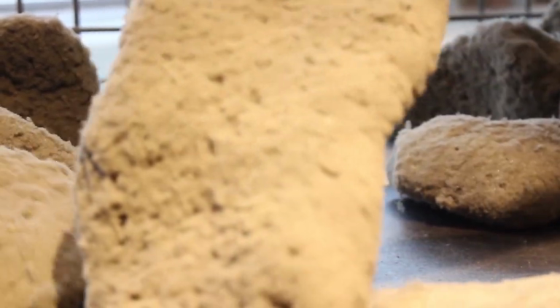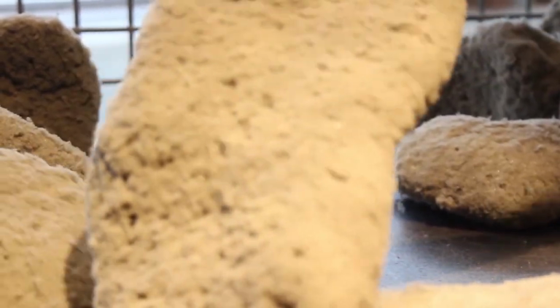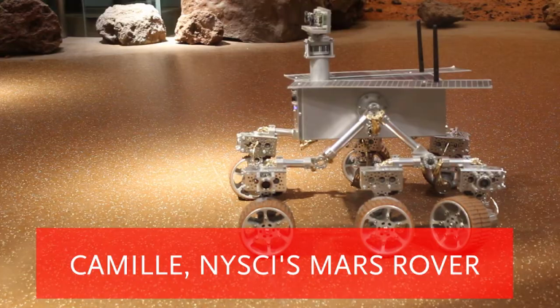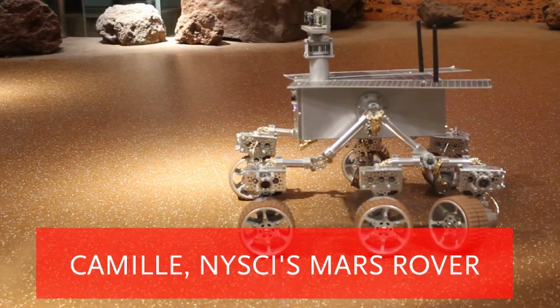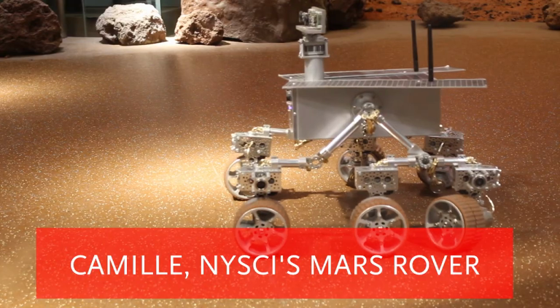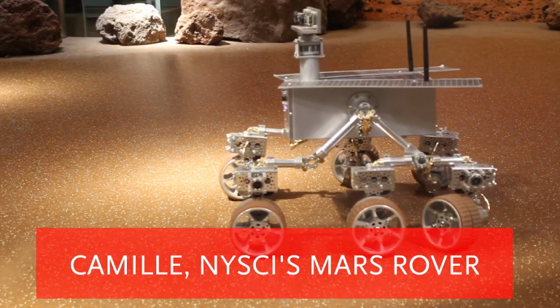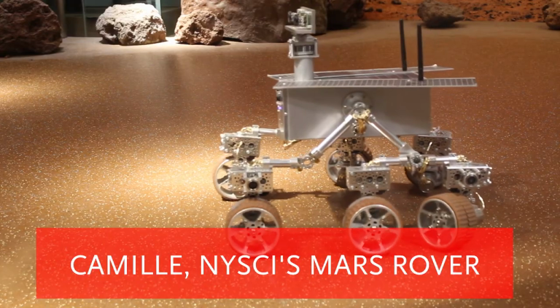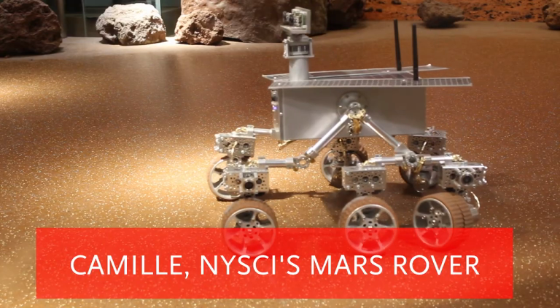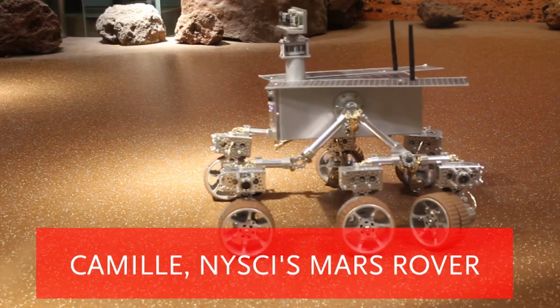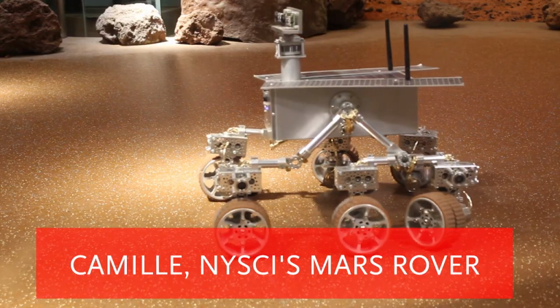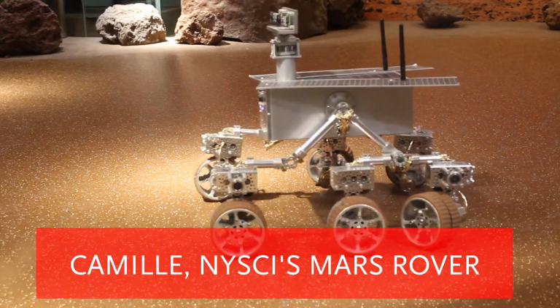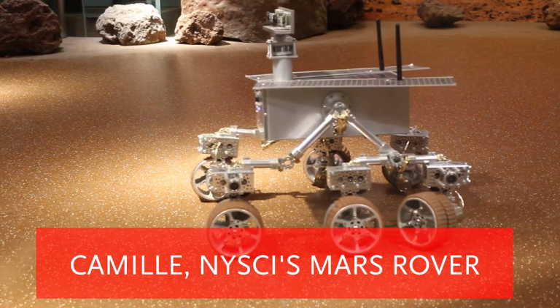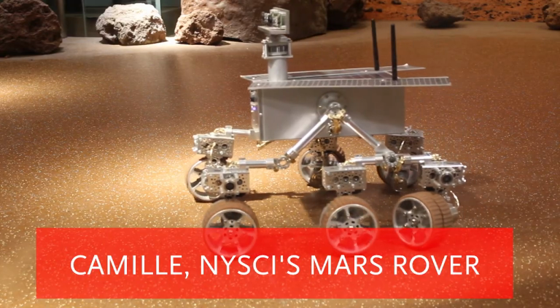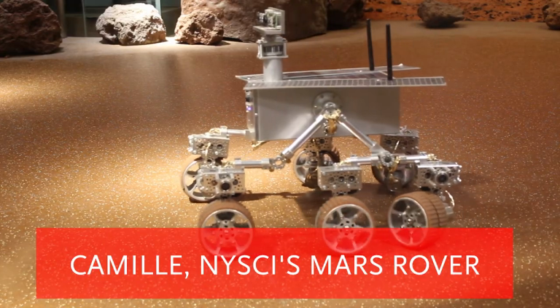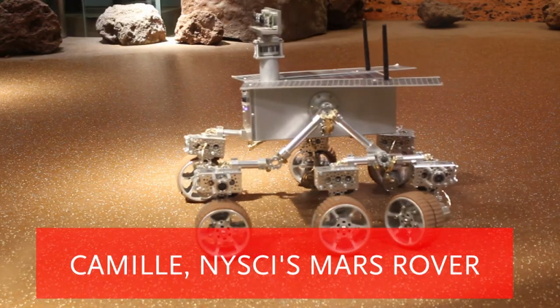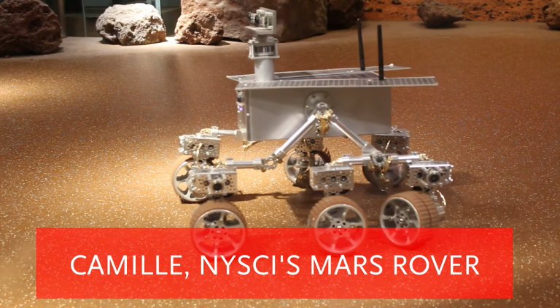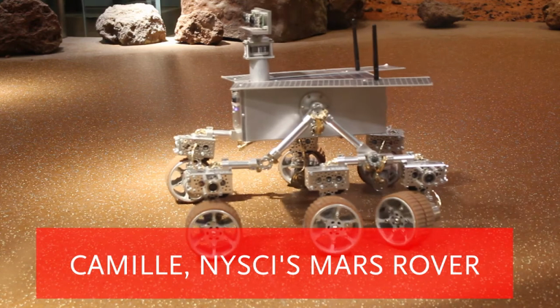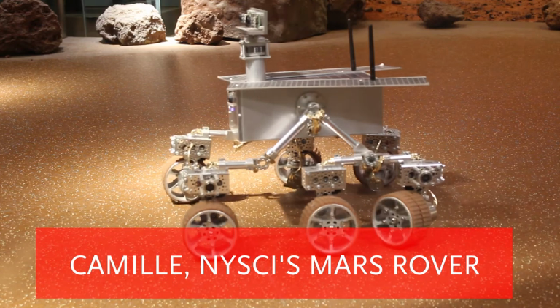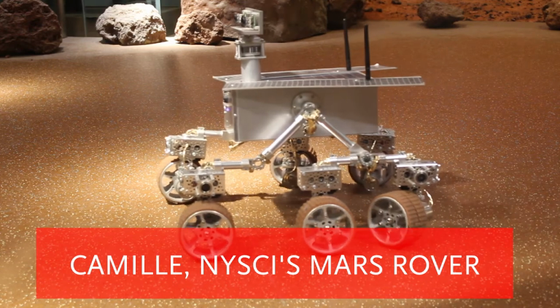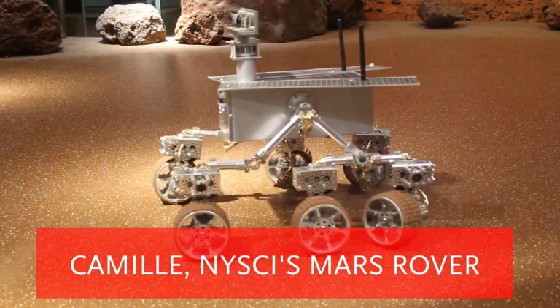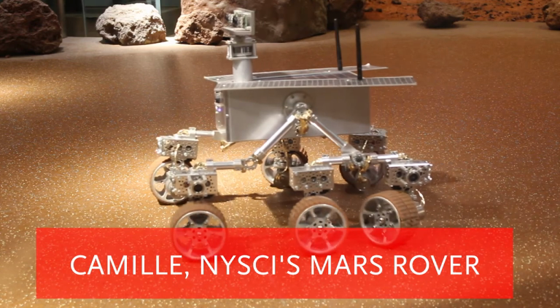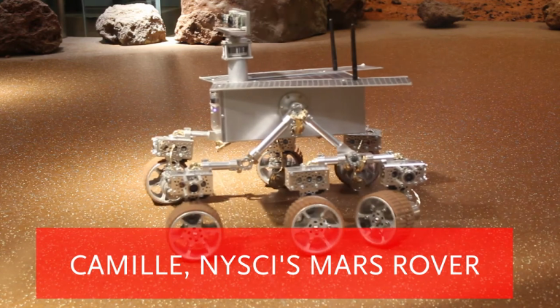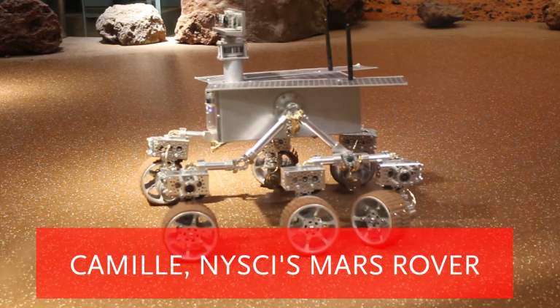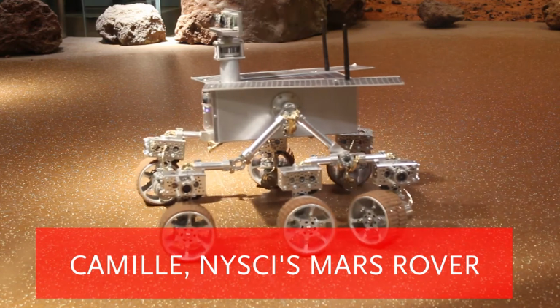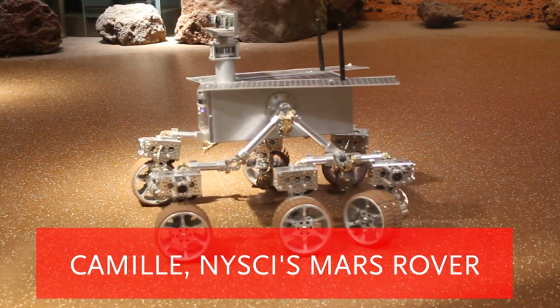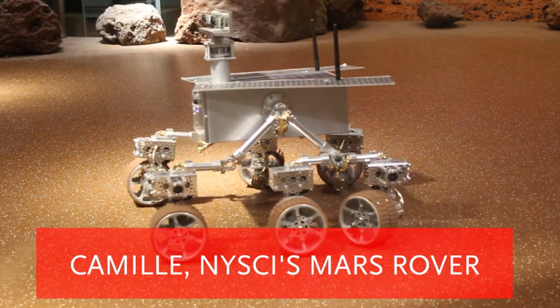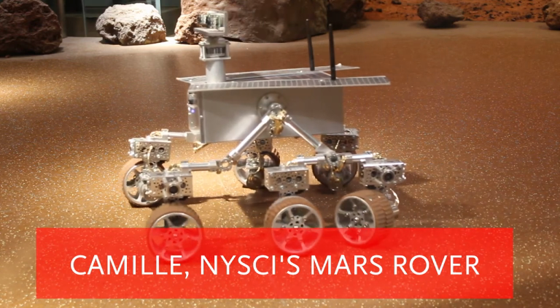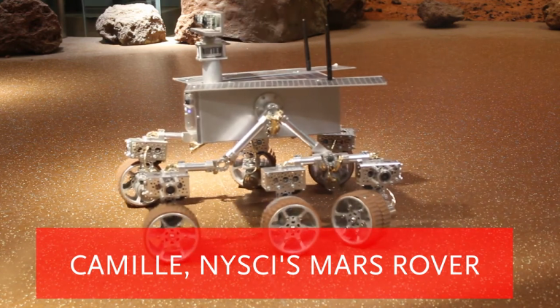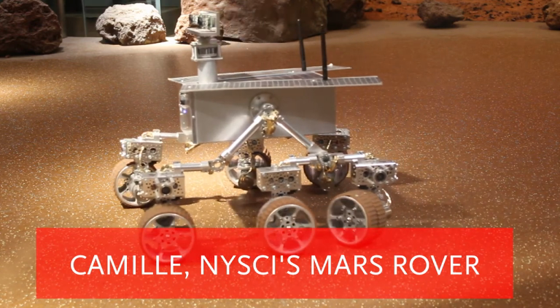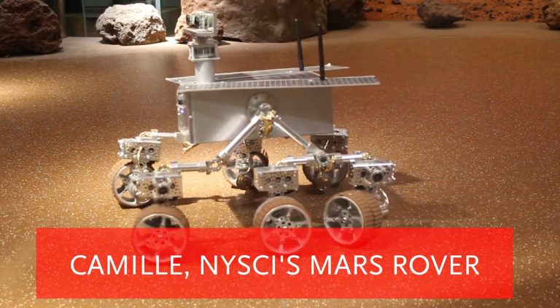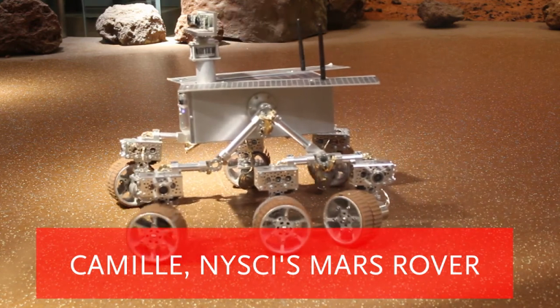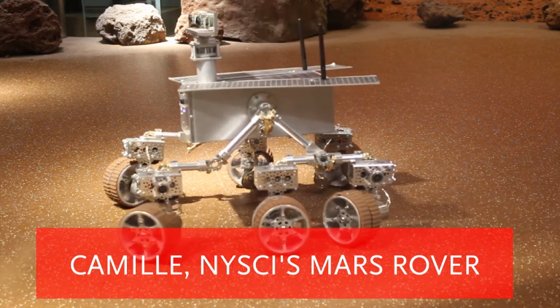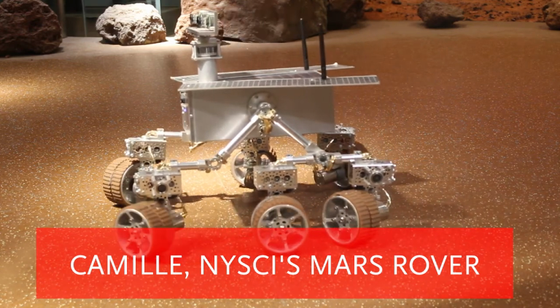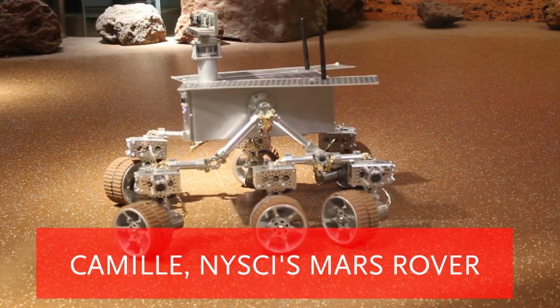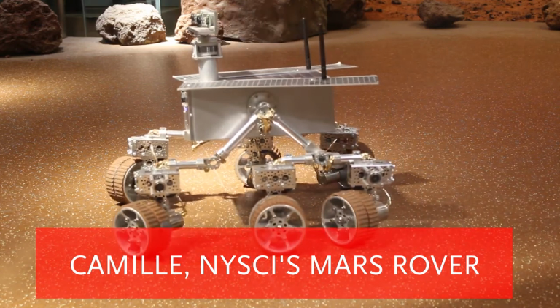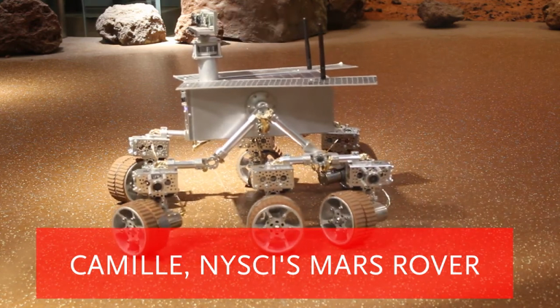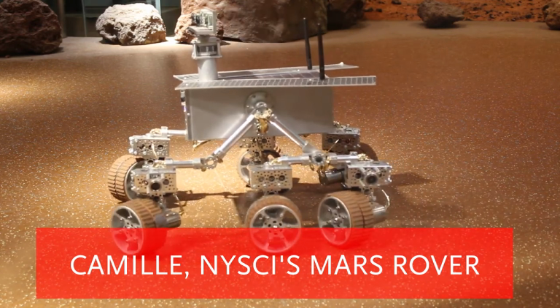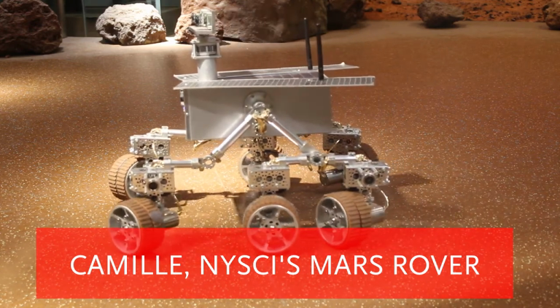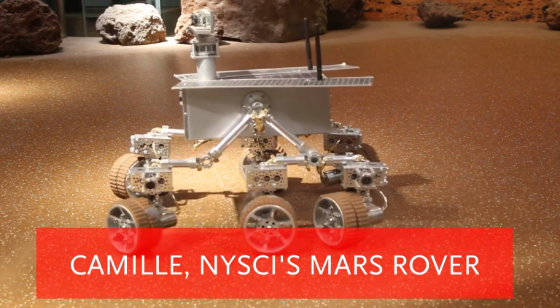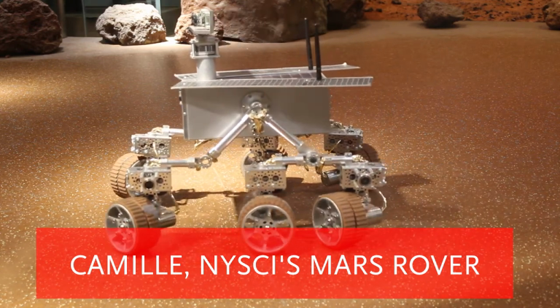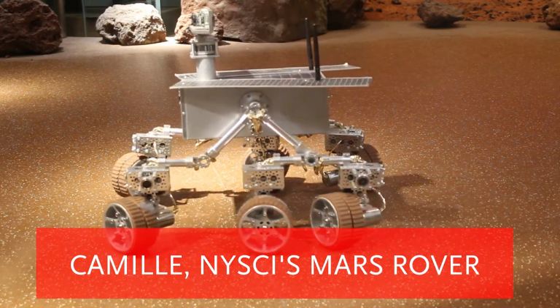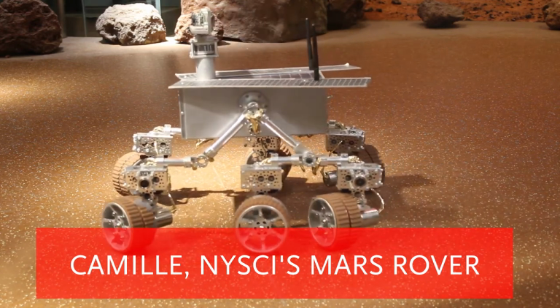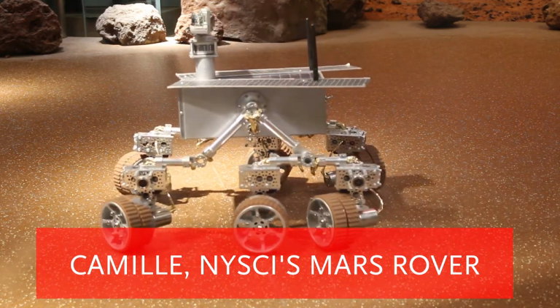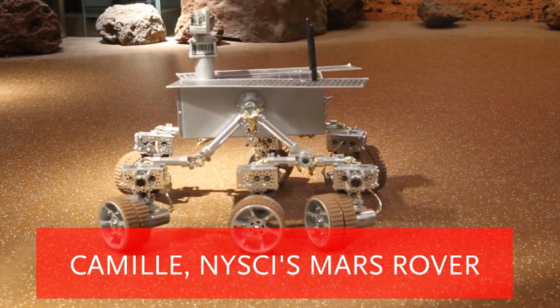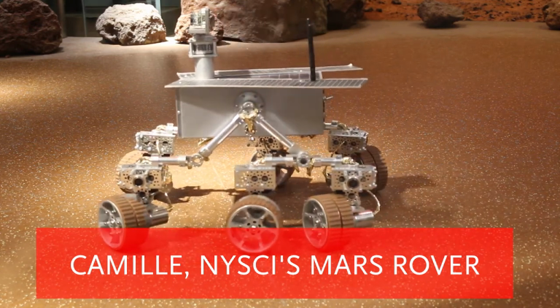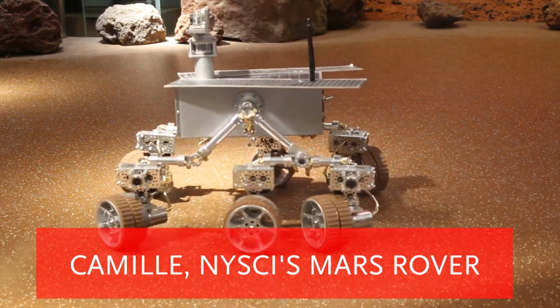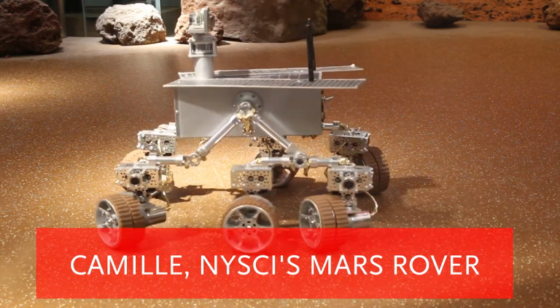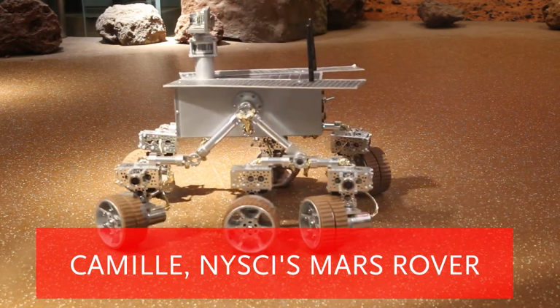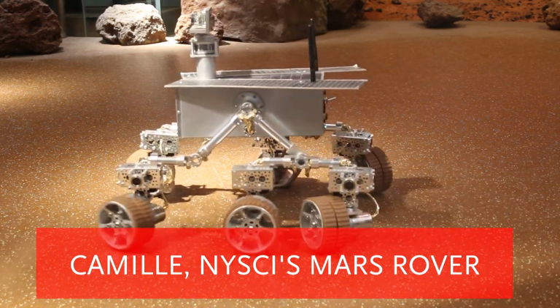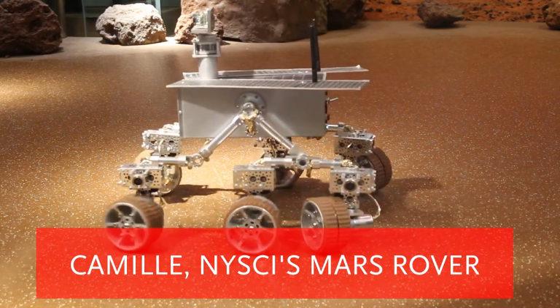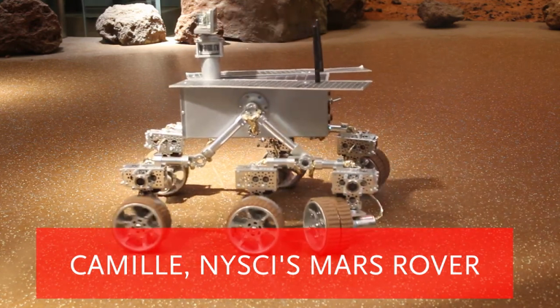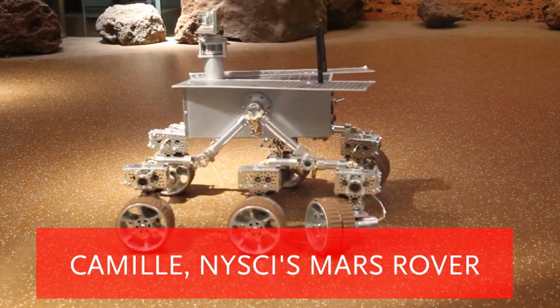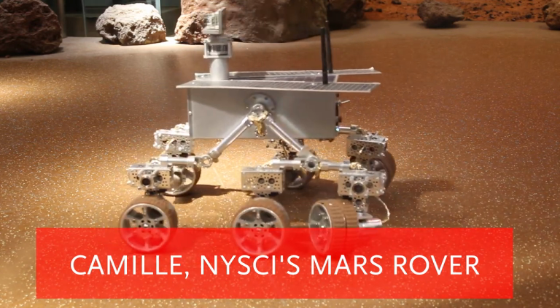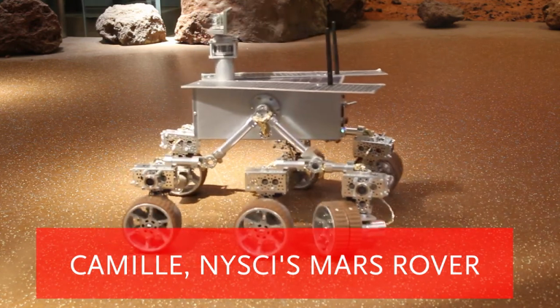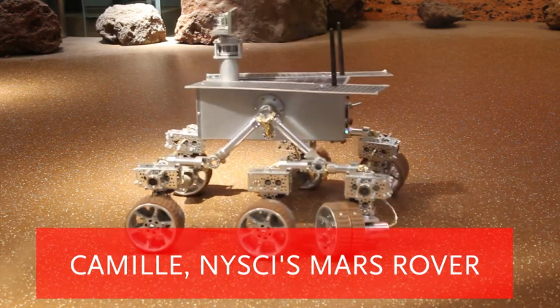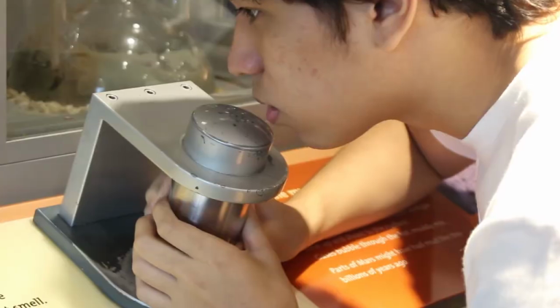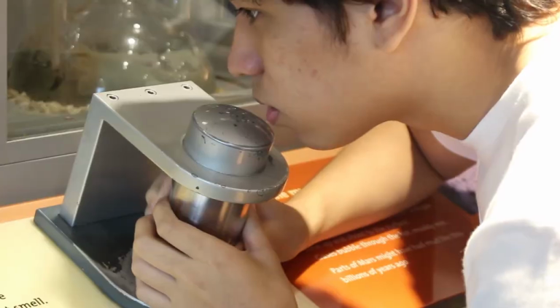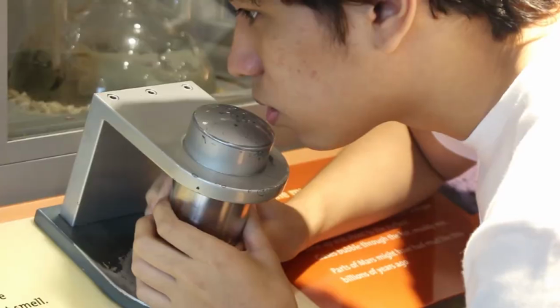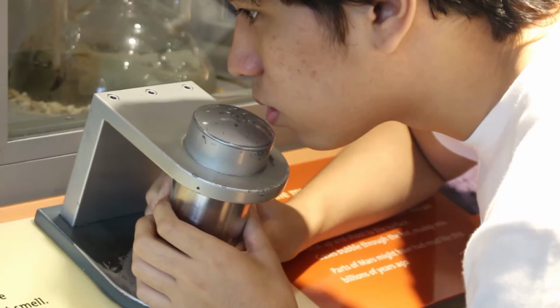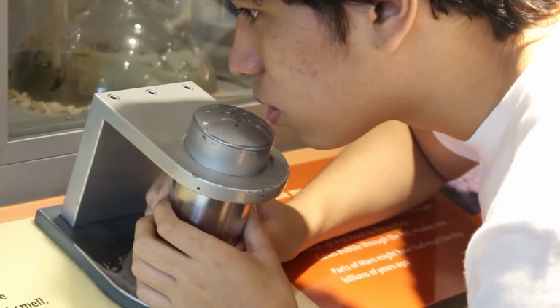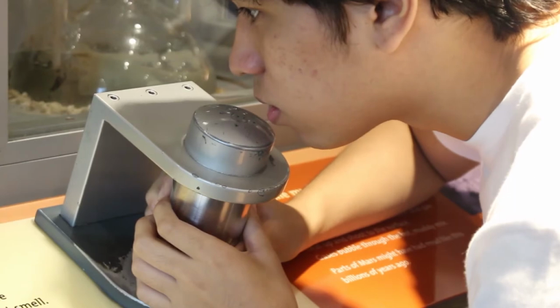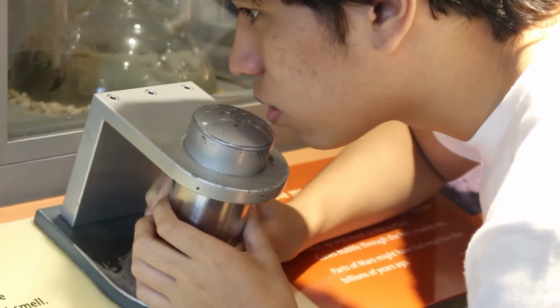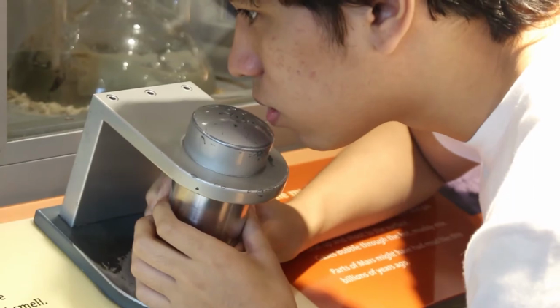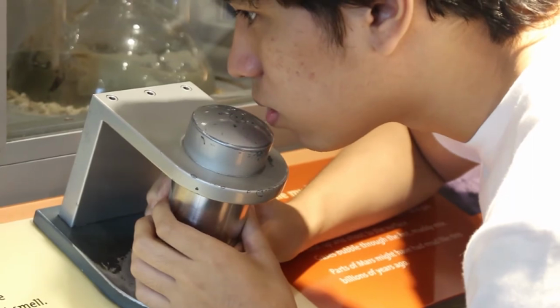Meet Camille, NYSI's Mars rover, who's looking to be sent all over Mars to find rocks that may have traces of water.